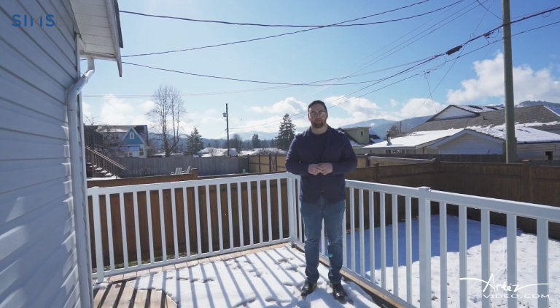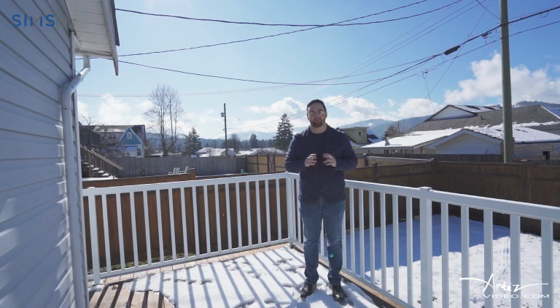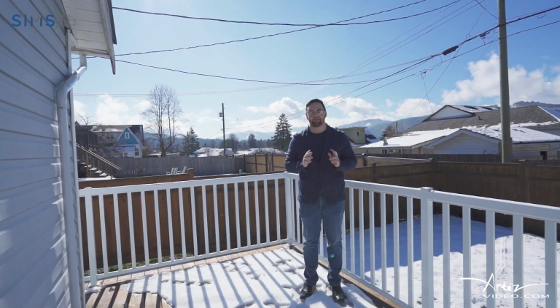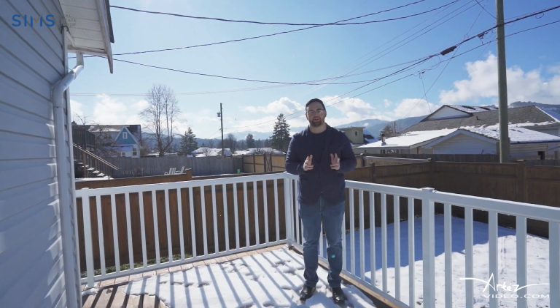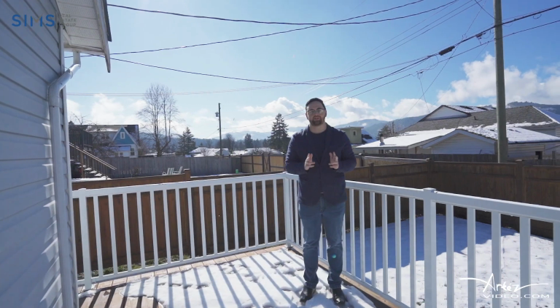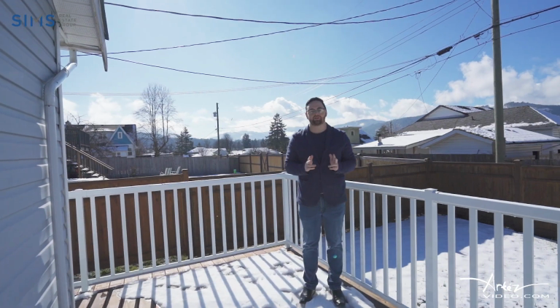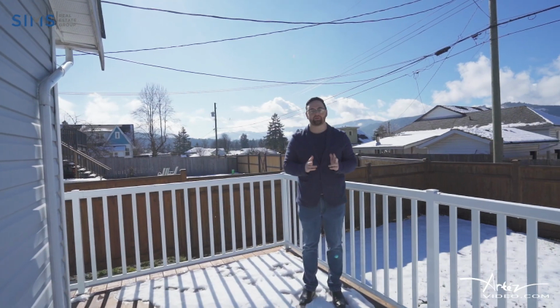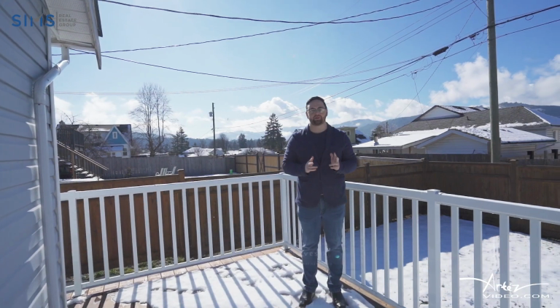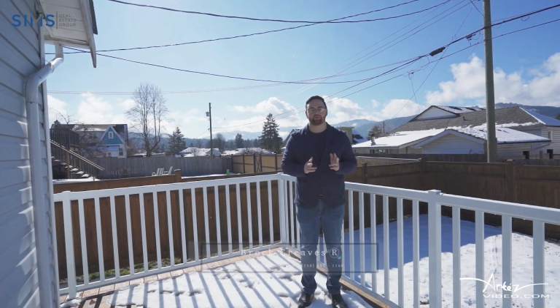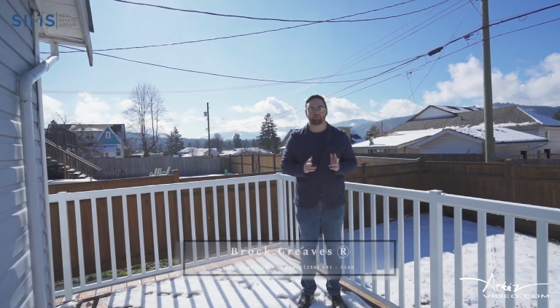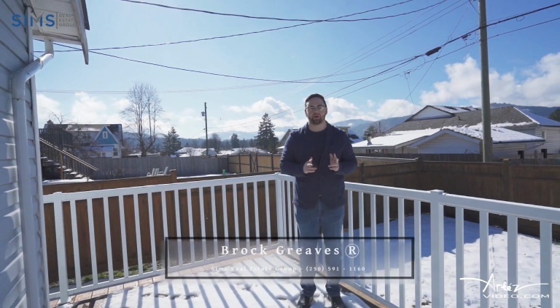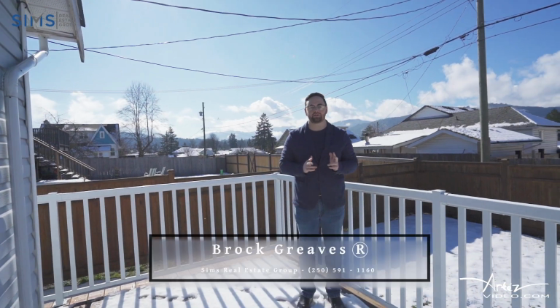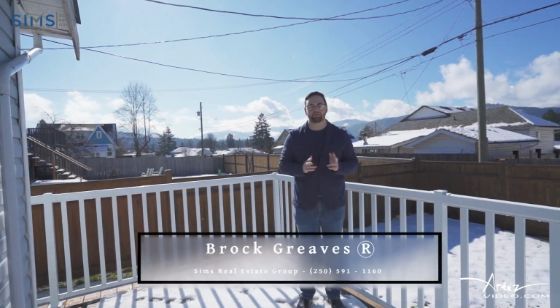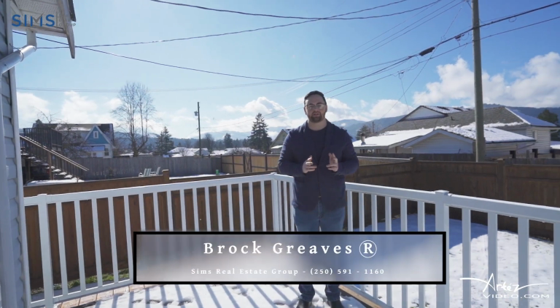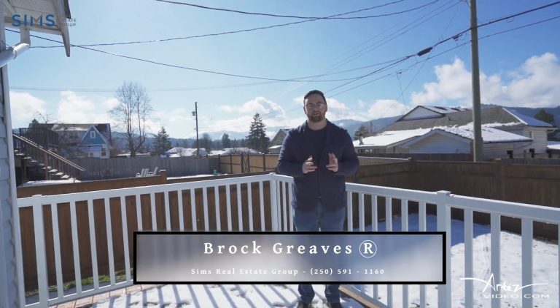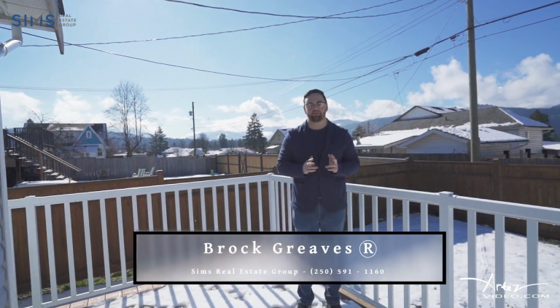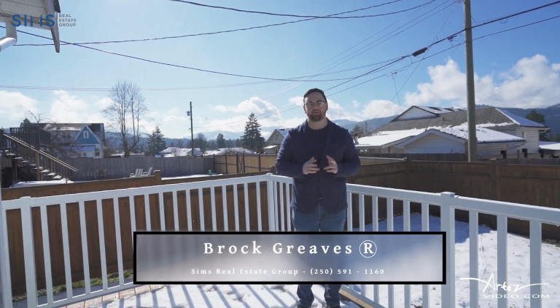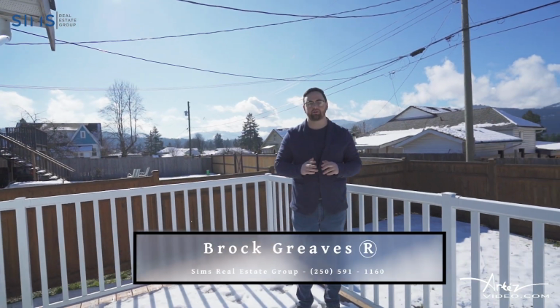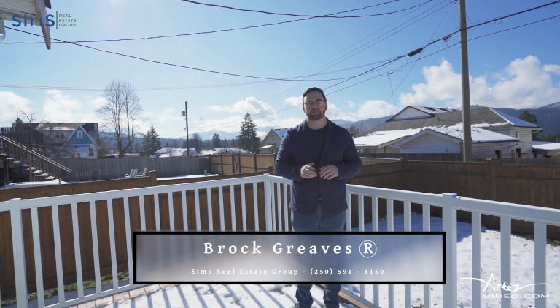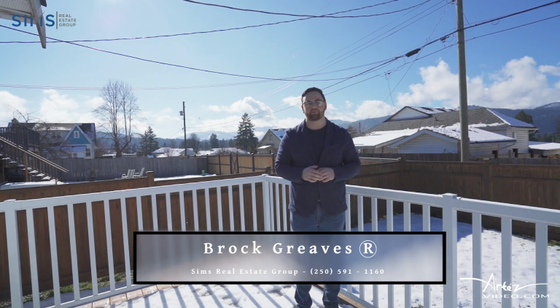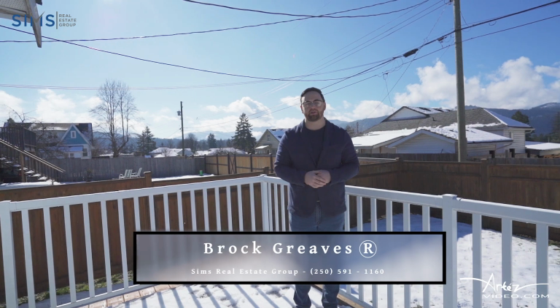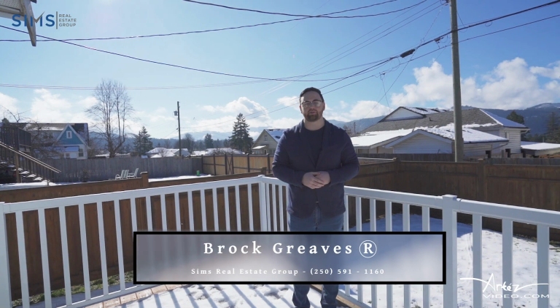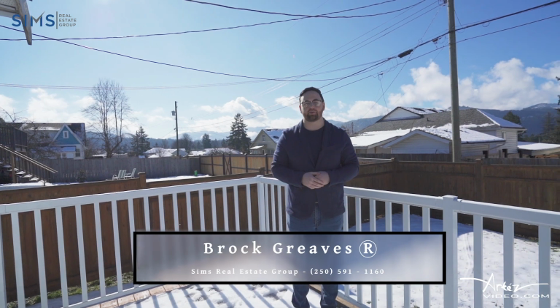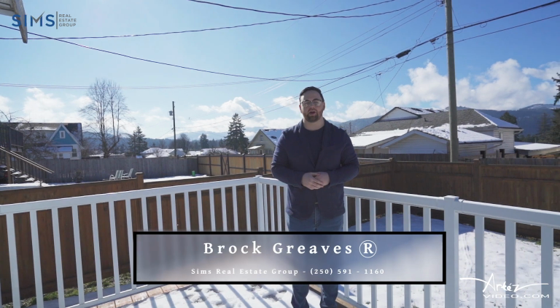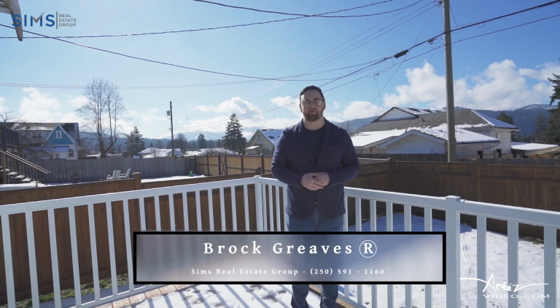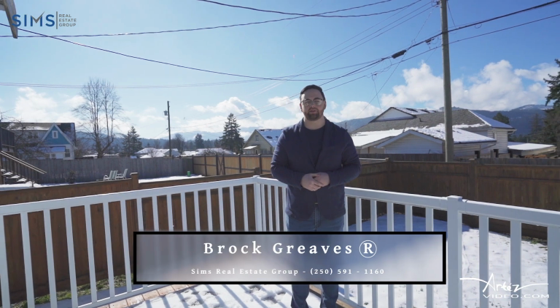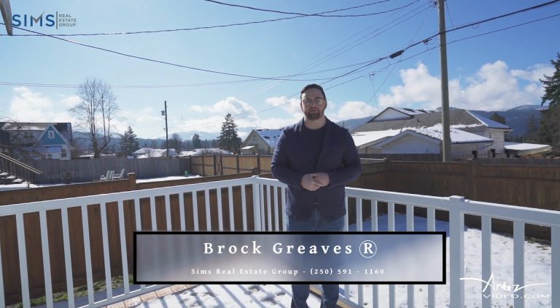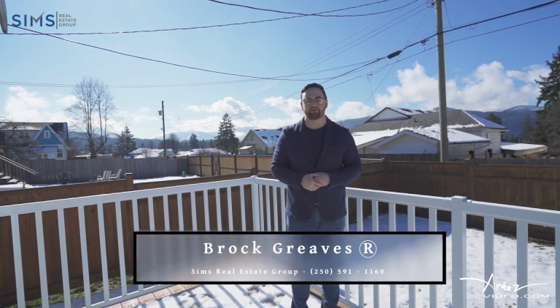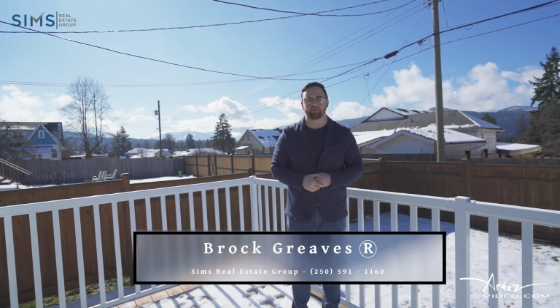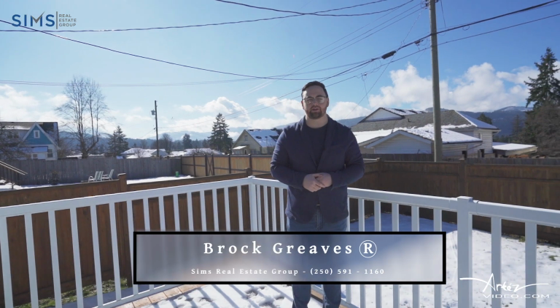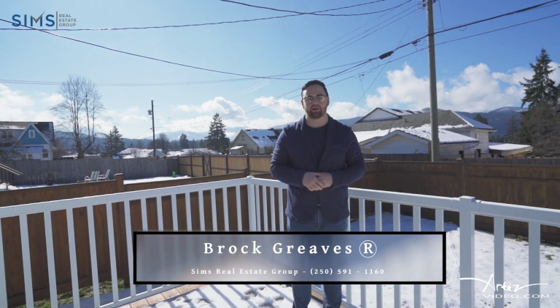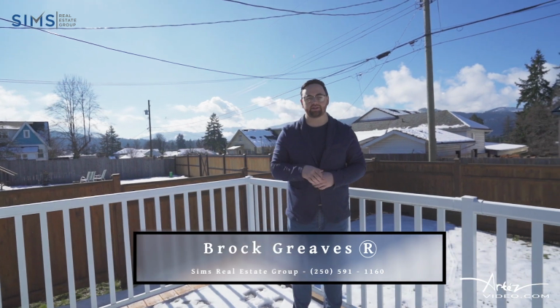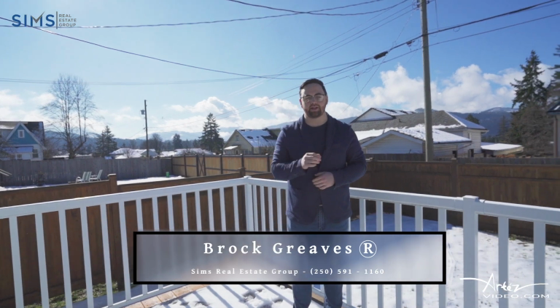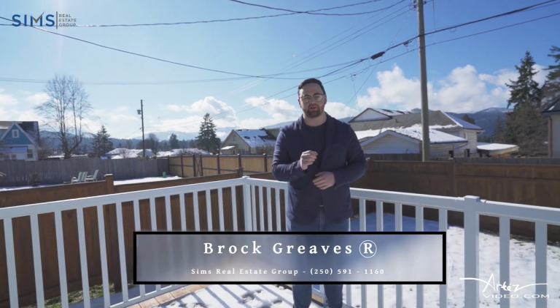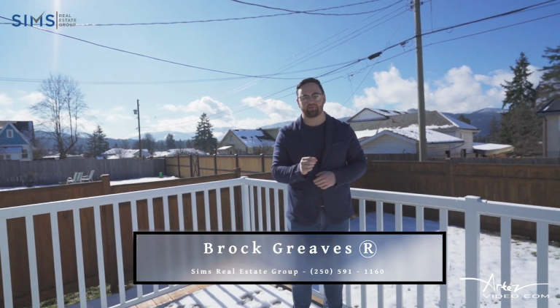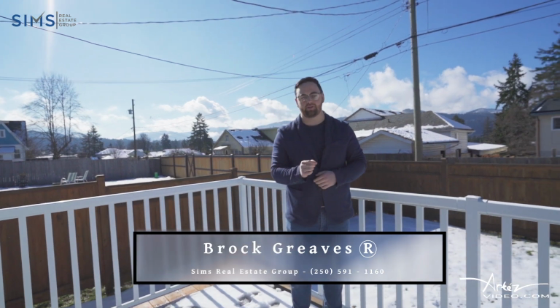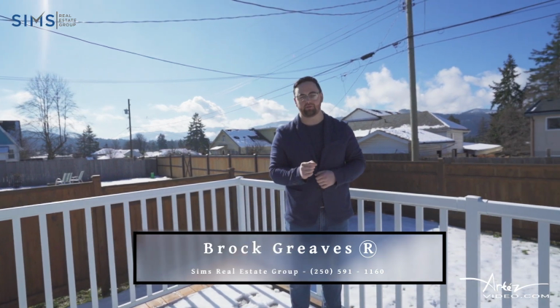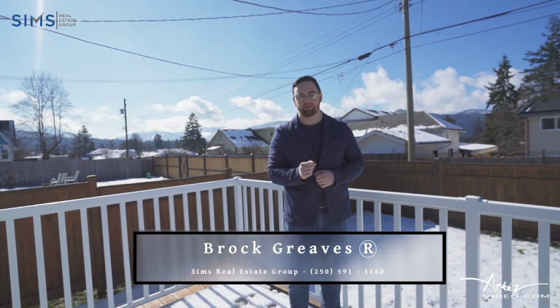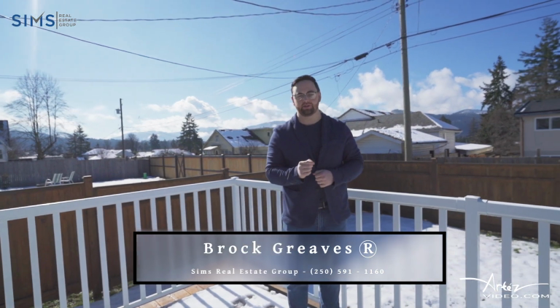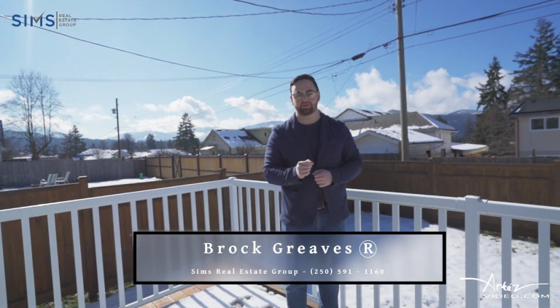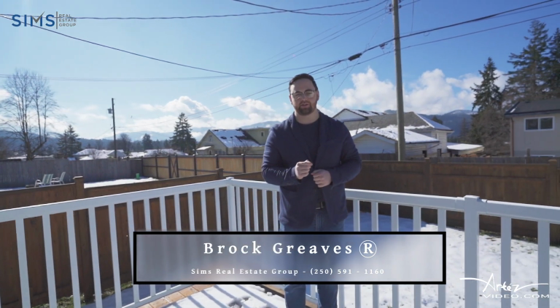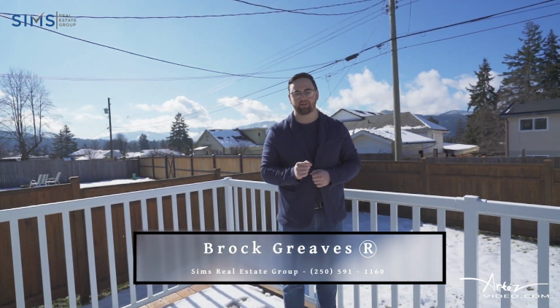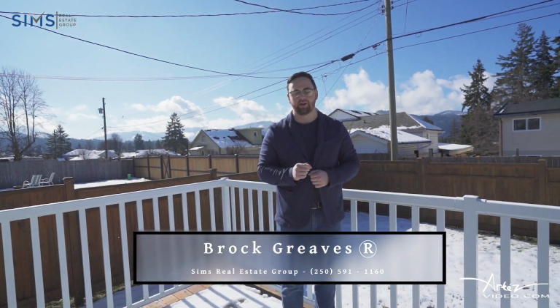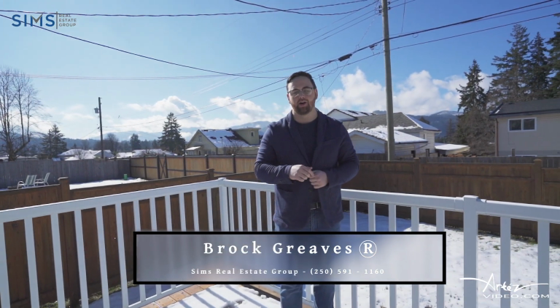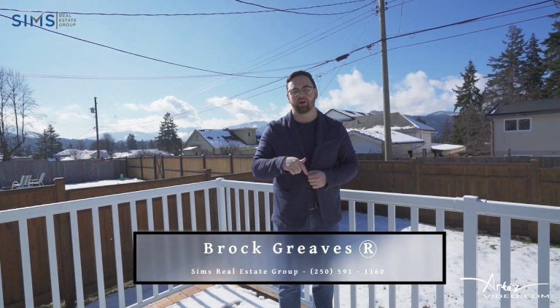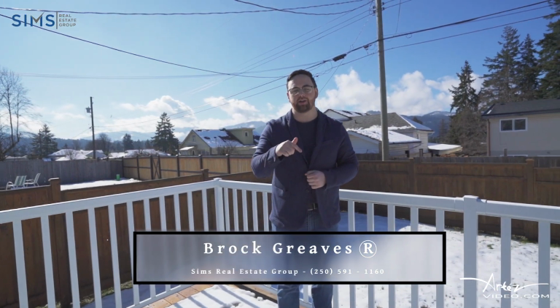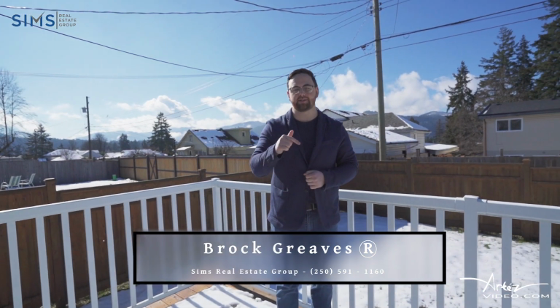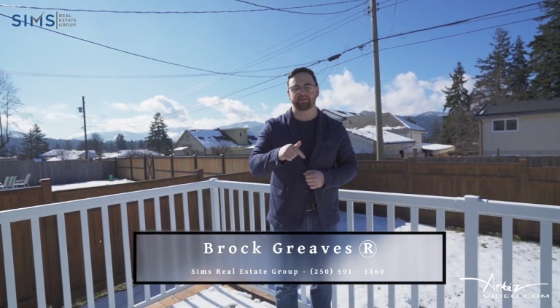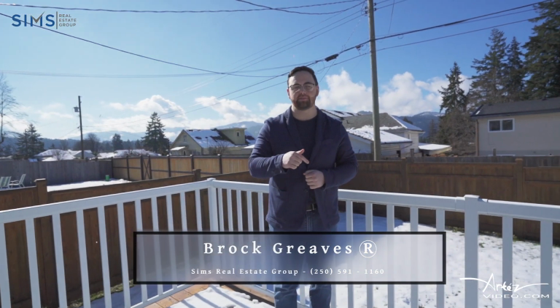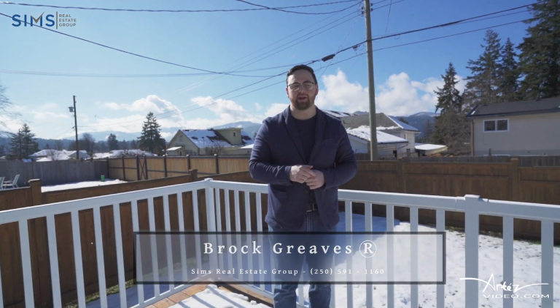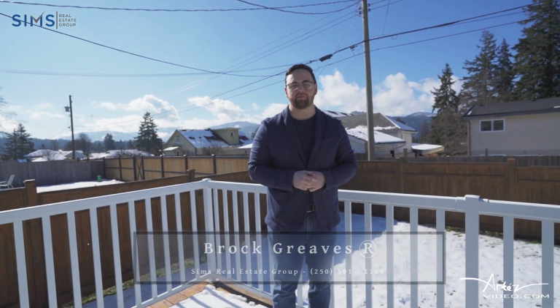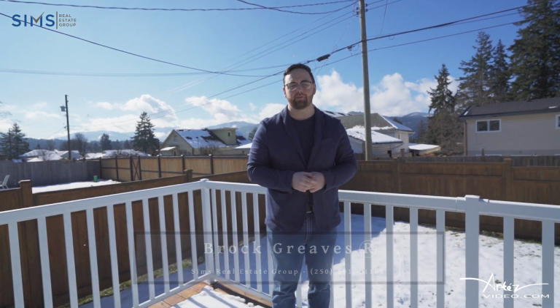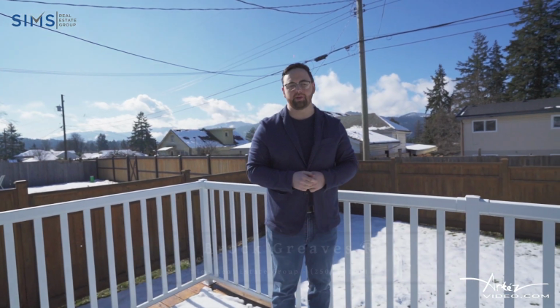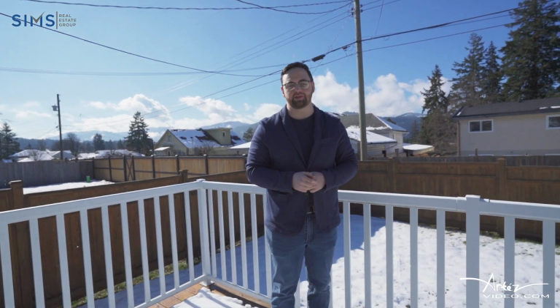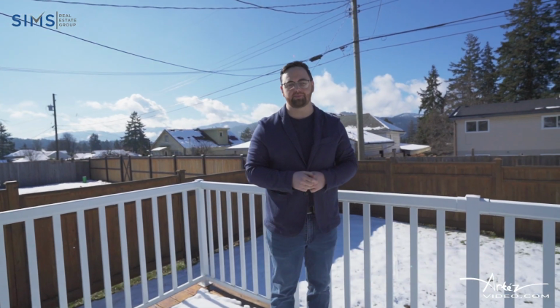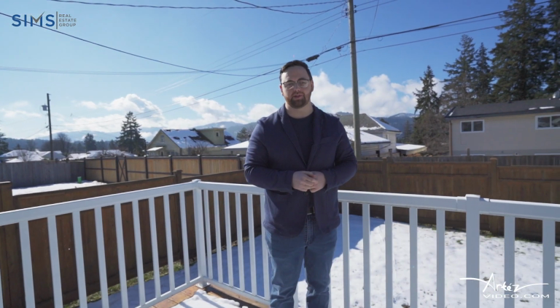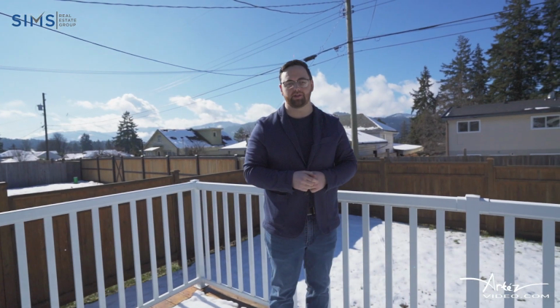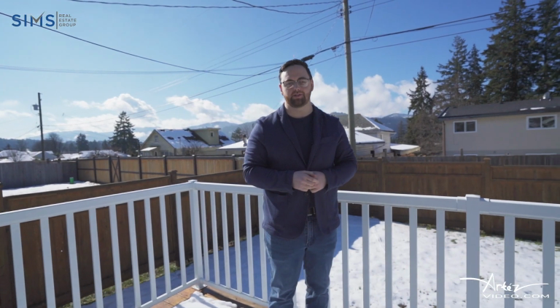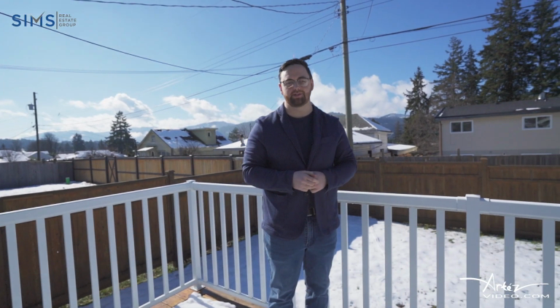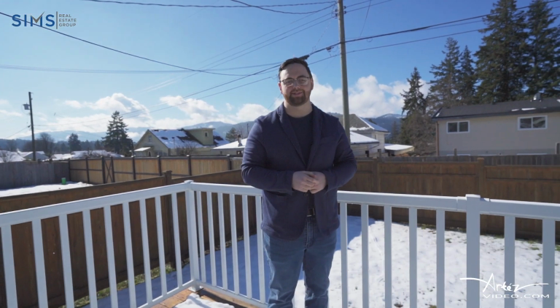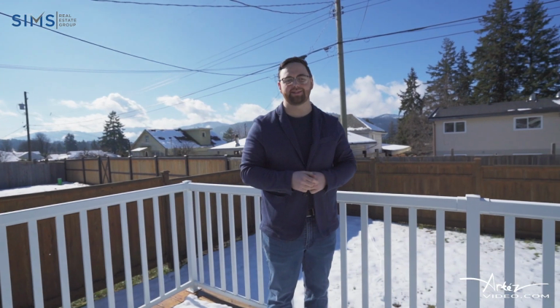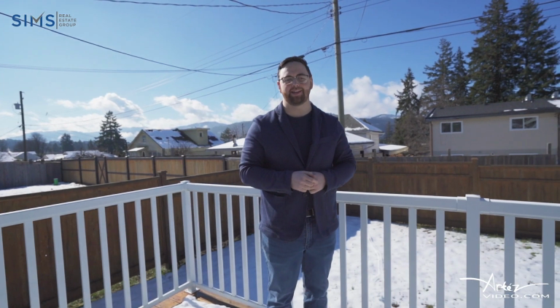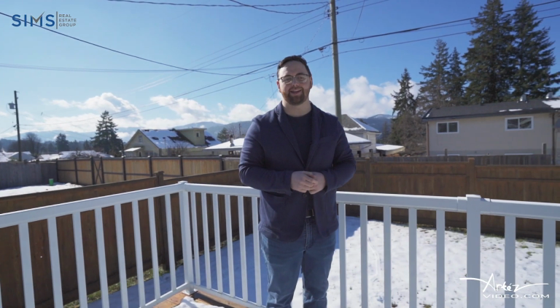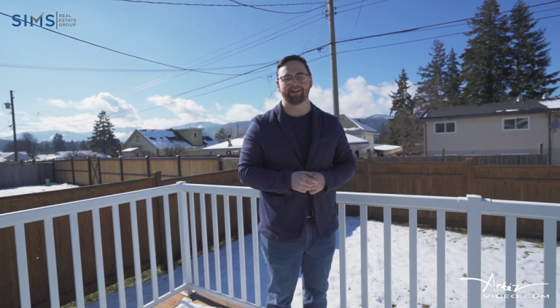Thank you so much for watching. If you wish to book a private tour, contact your favorite realtor or you can see my information below. Take care.